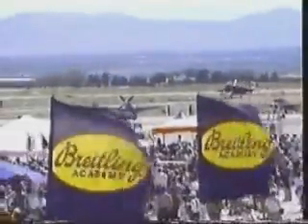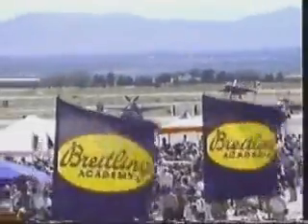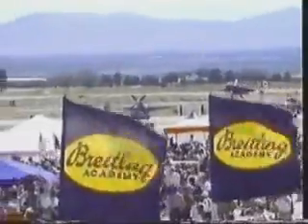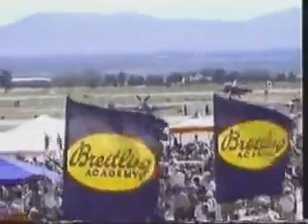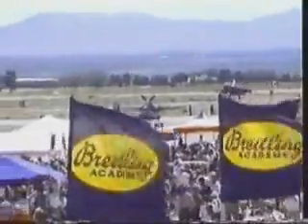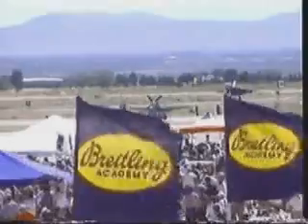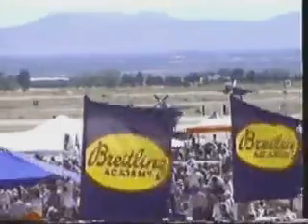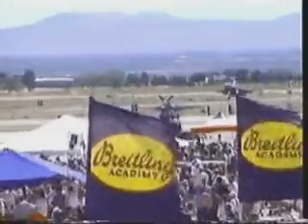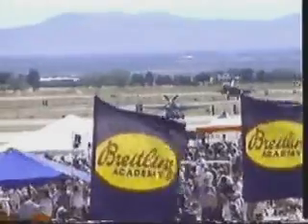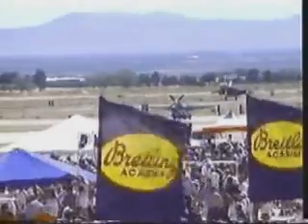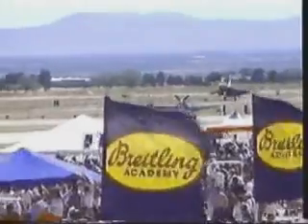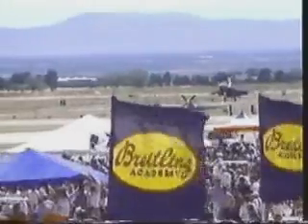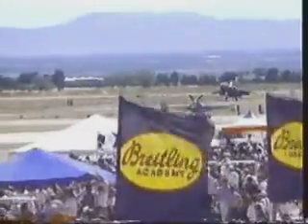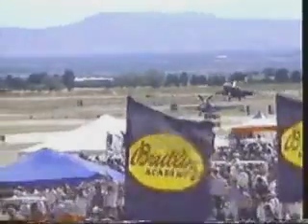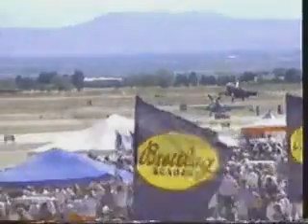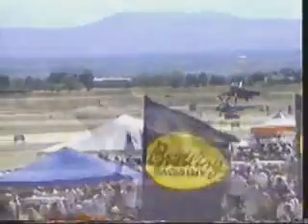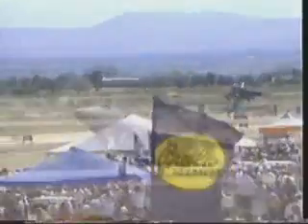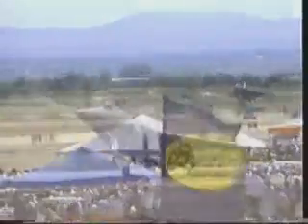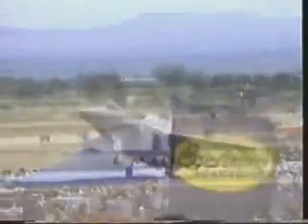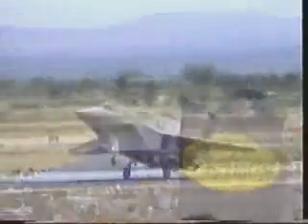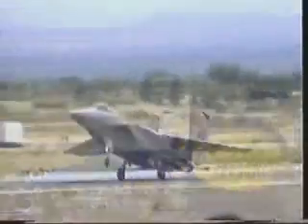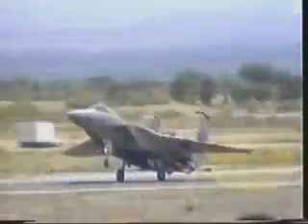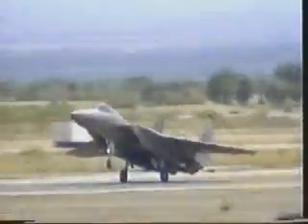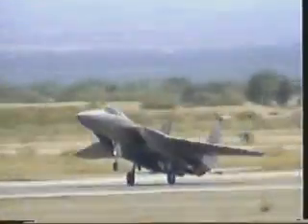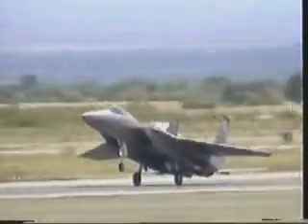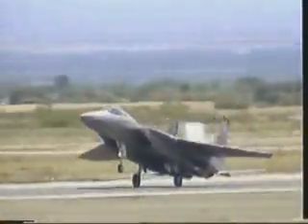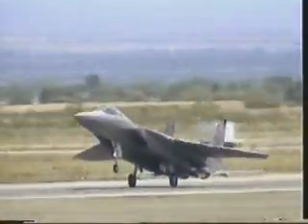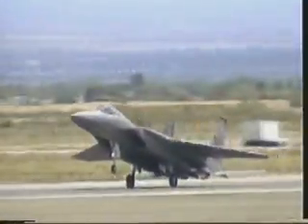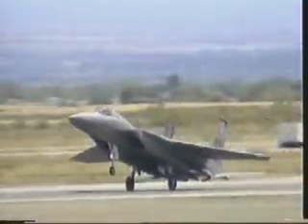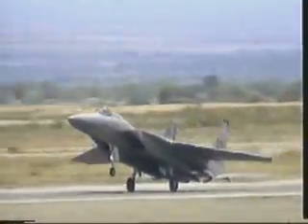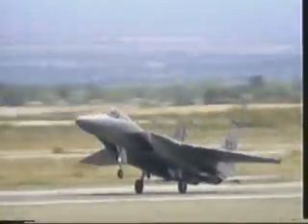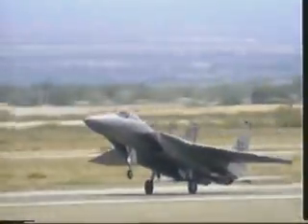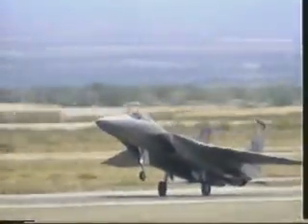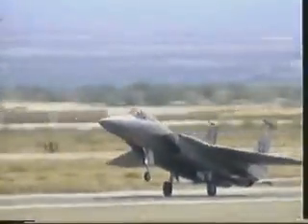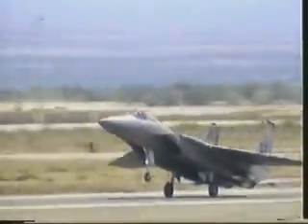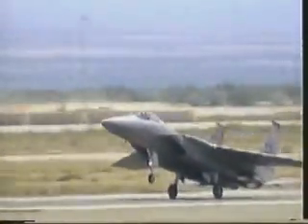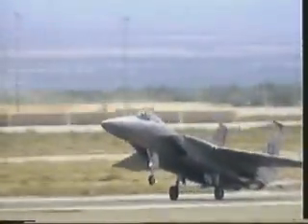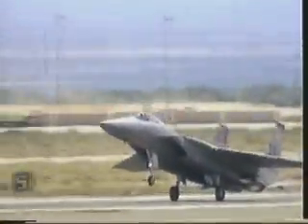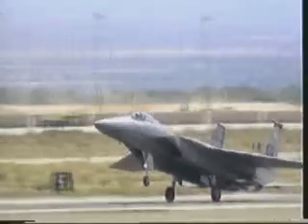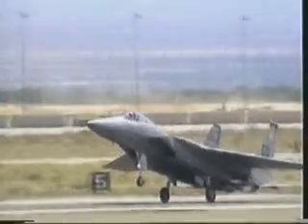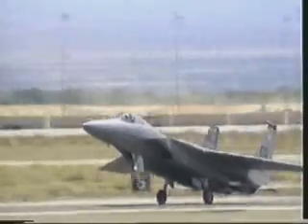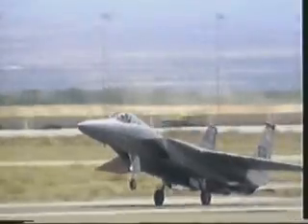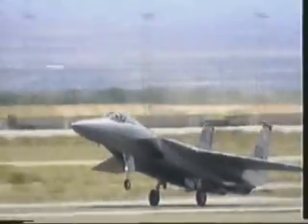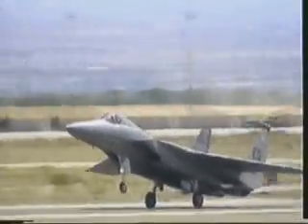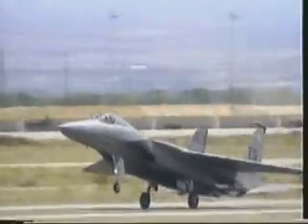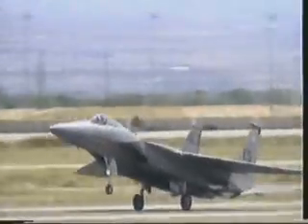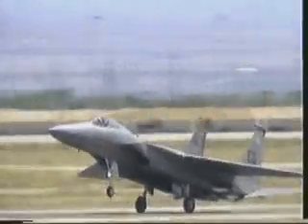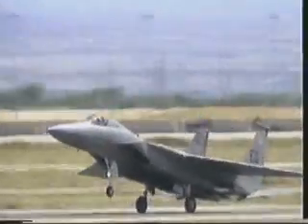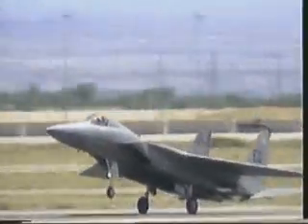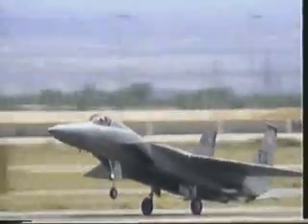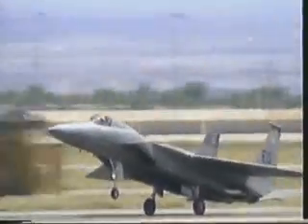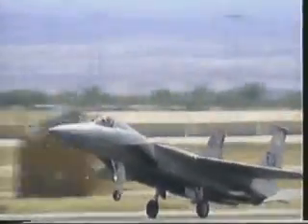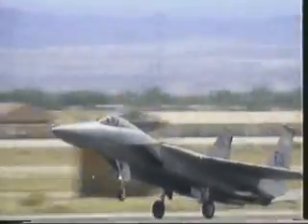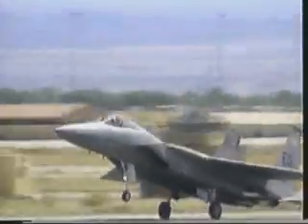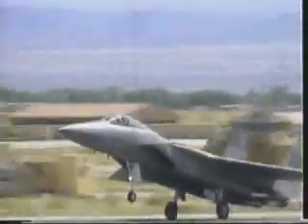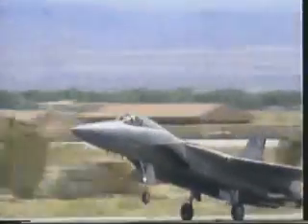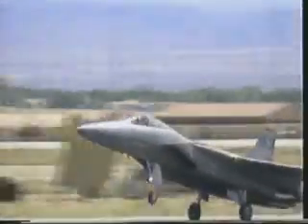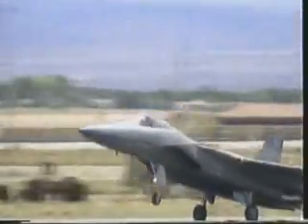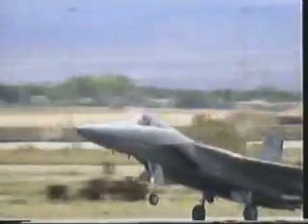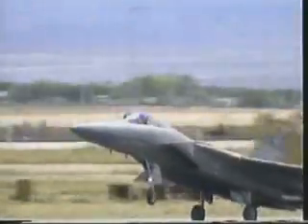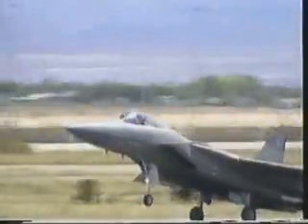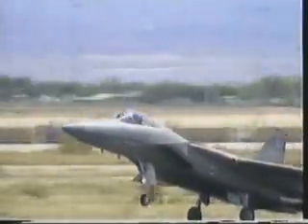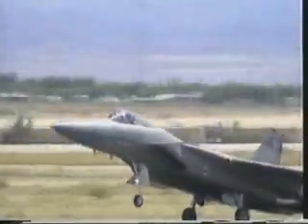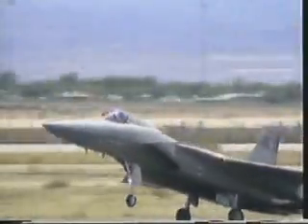There it is, ladies and gentlemen, the strongest fighter in the Air Force arsenal, the F-15 Eagle.